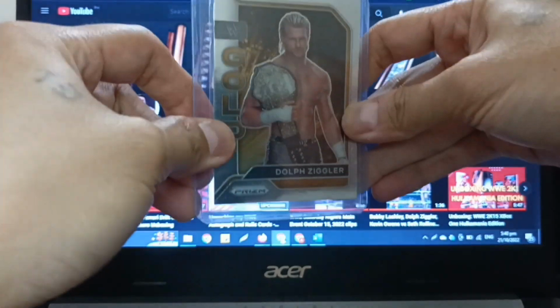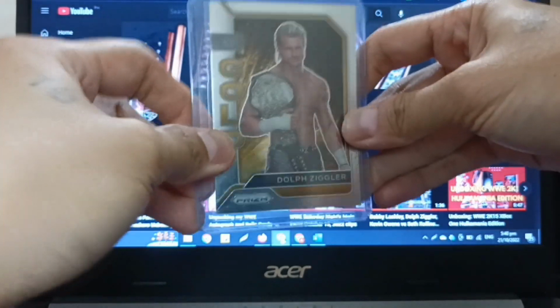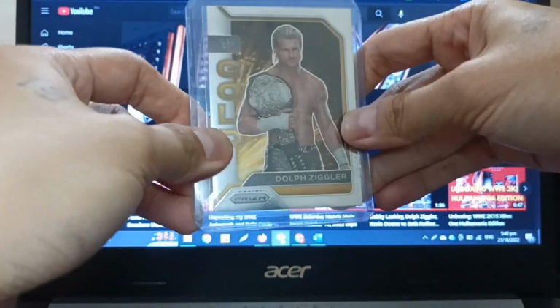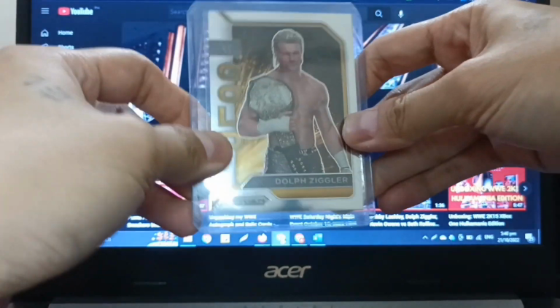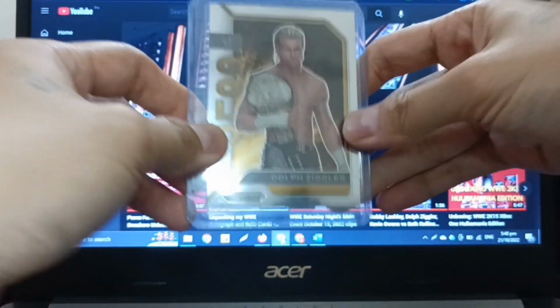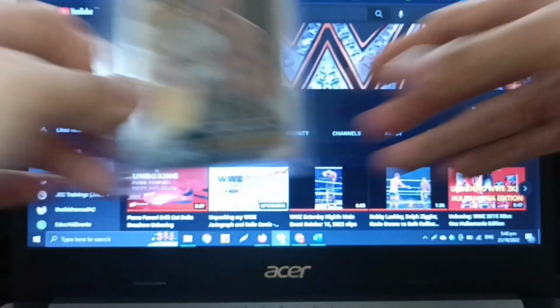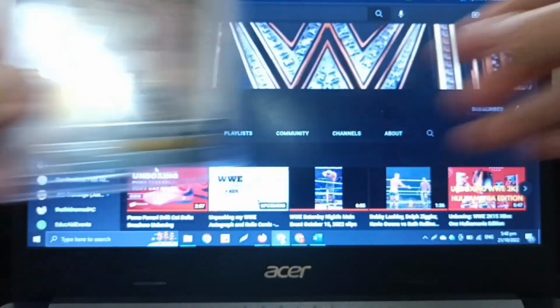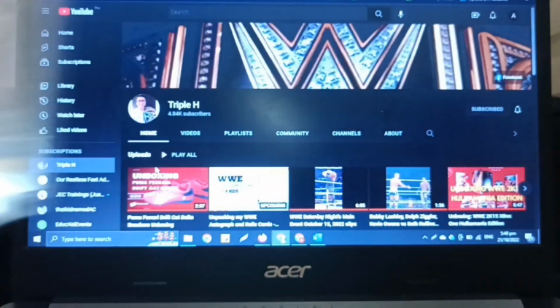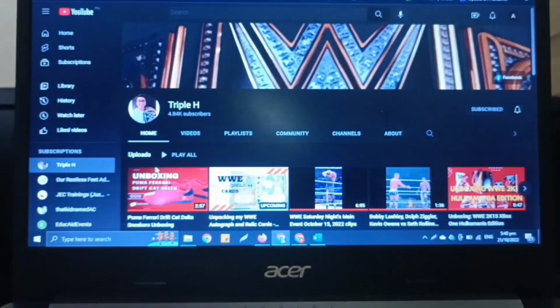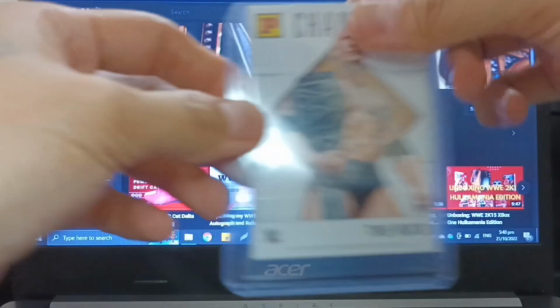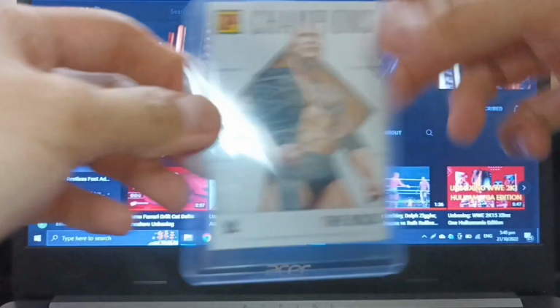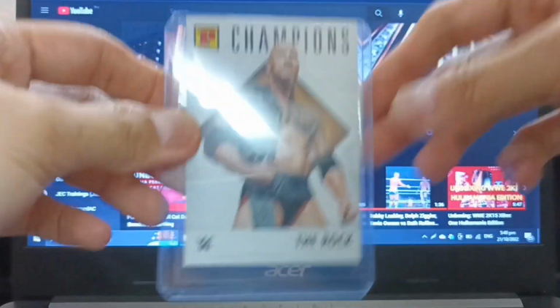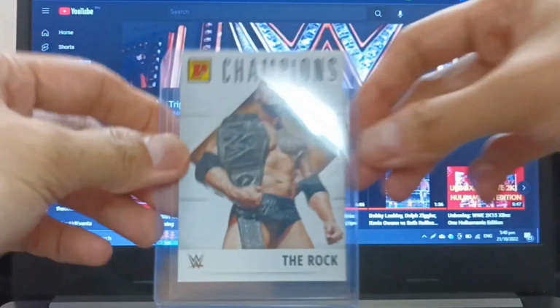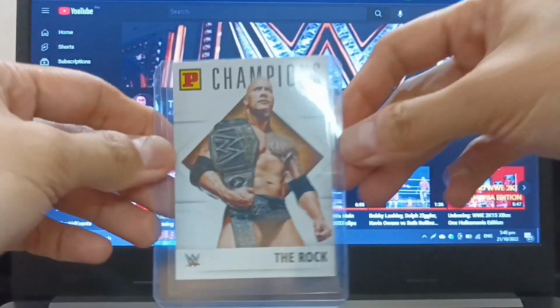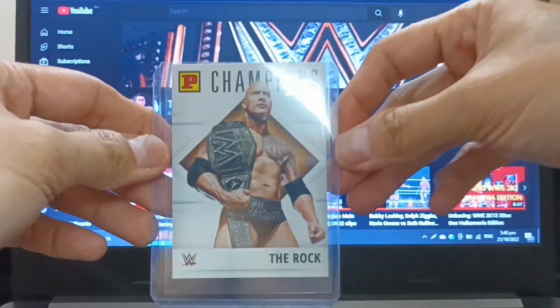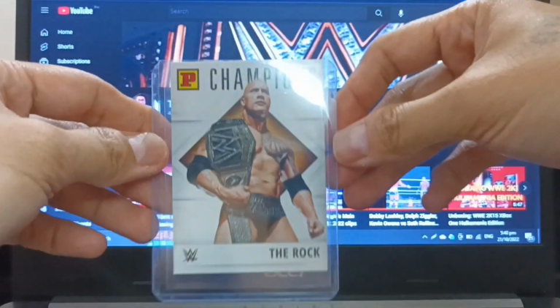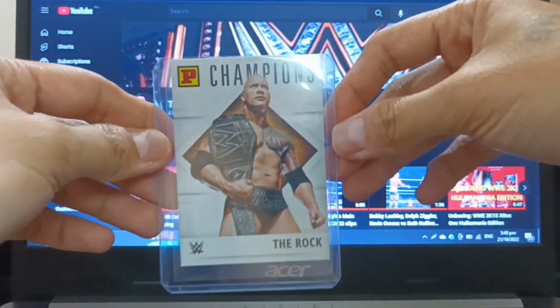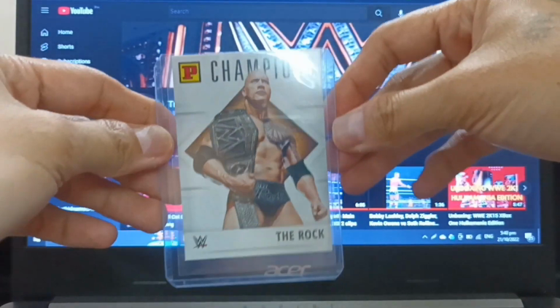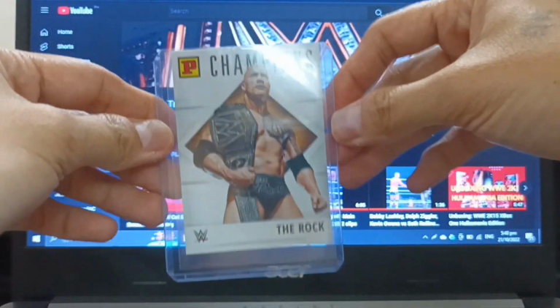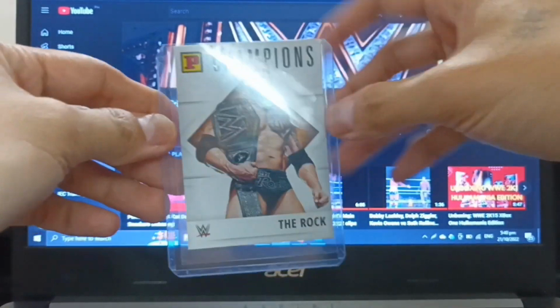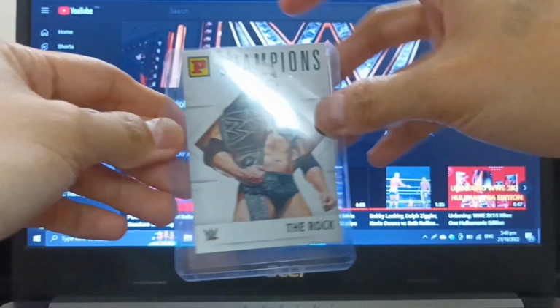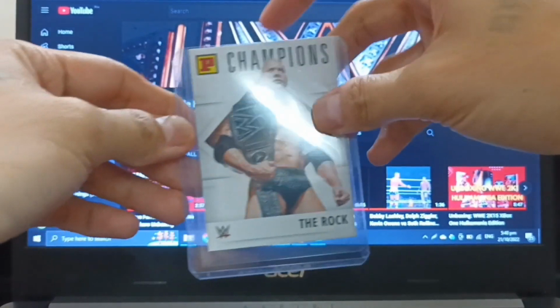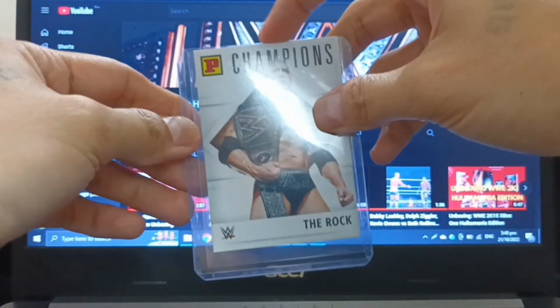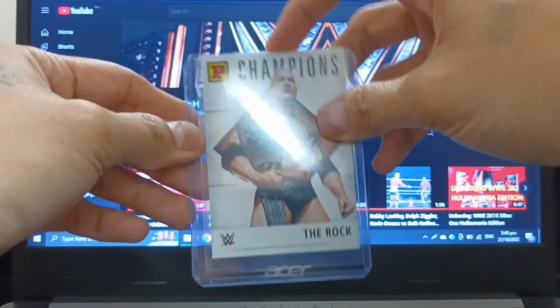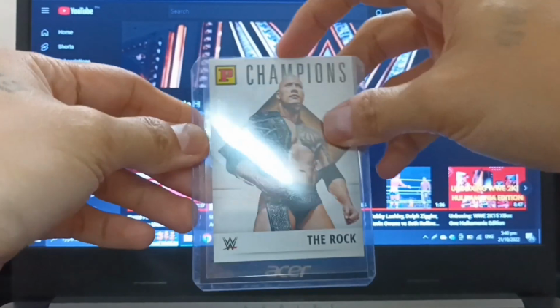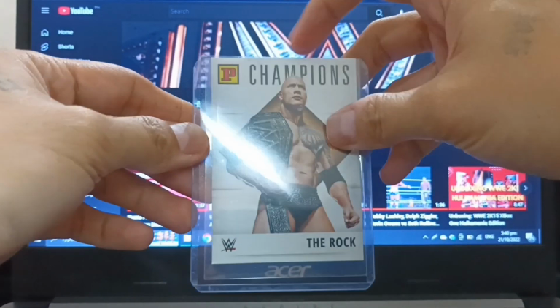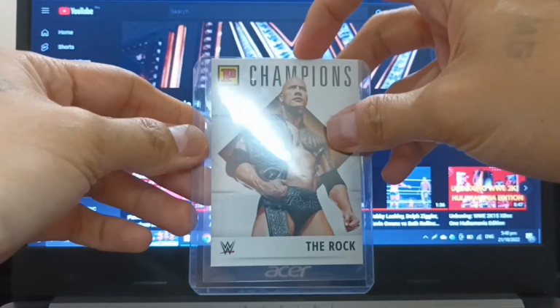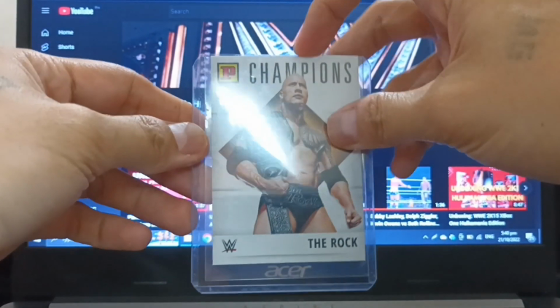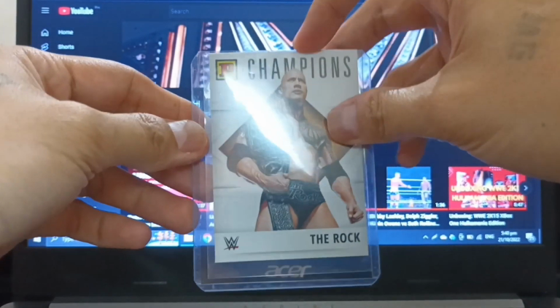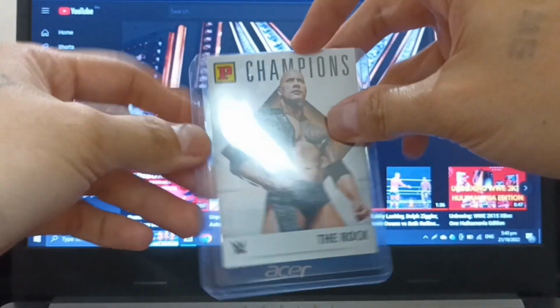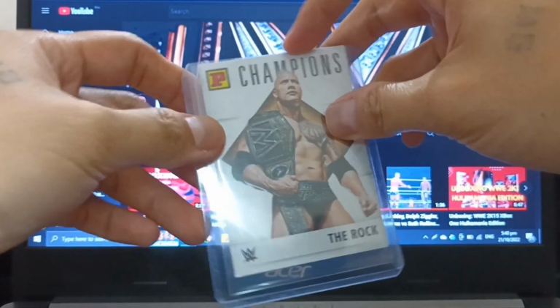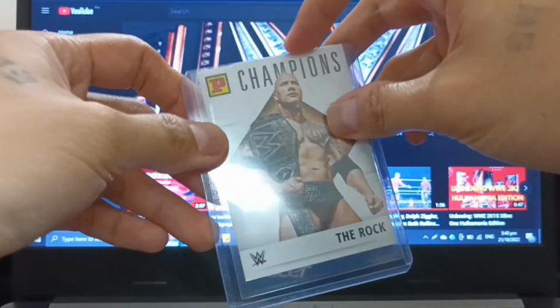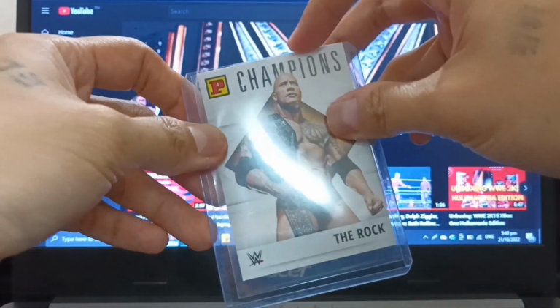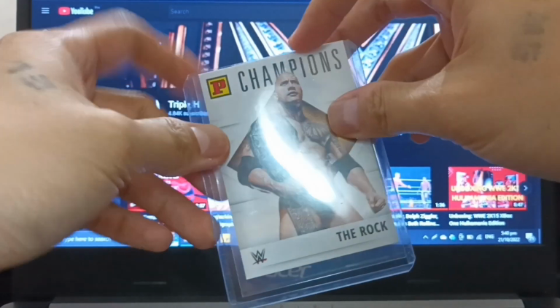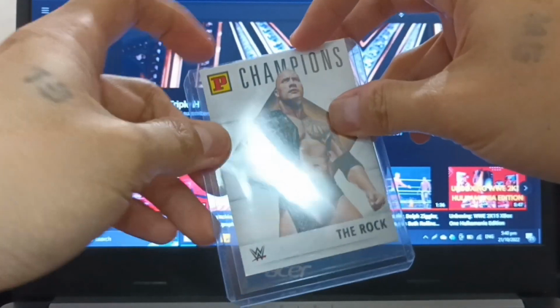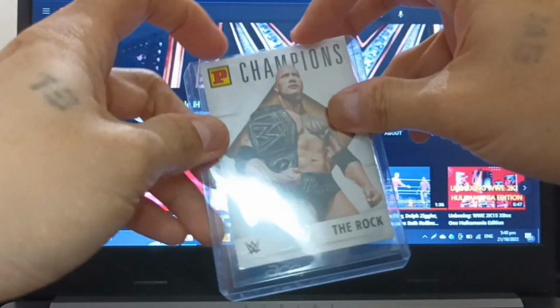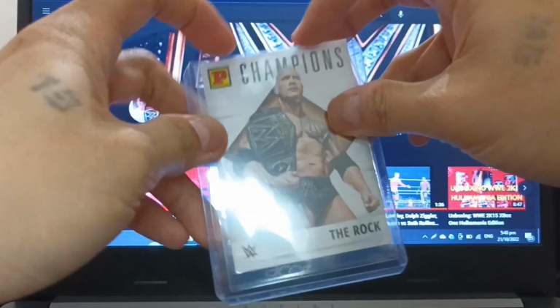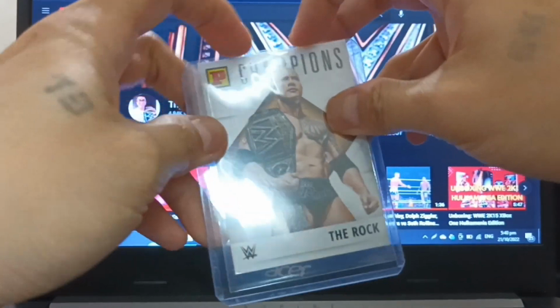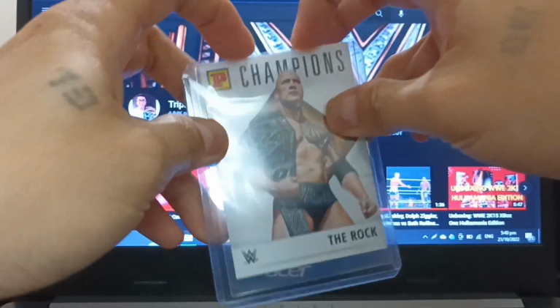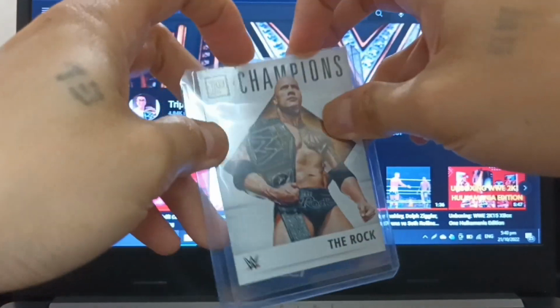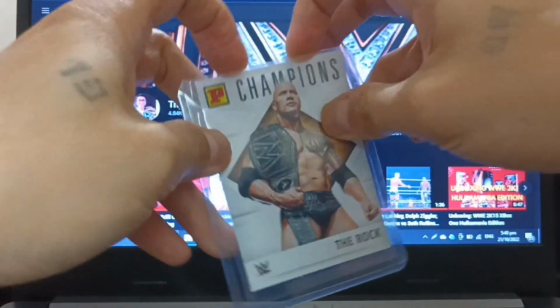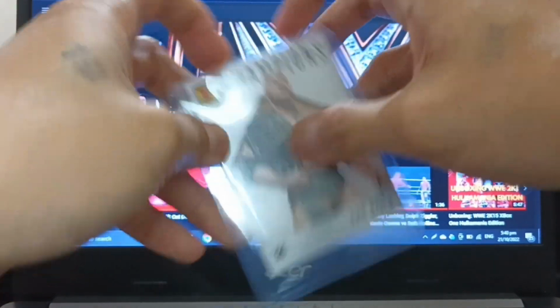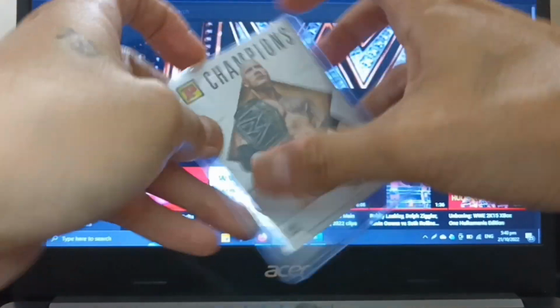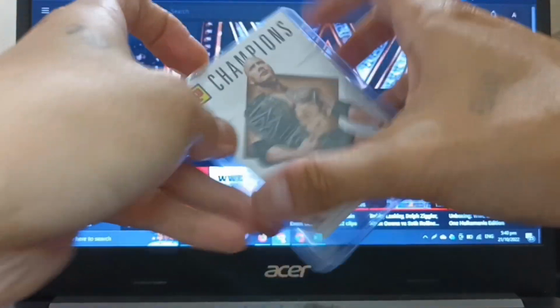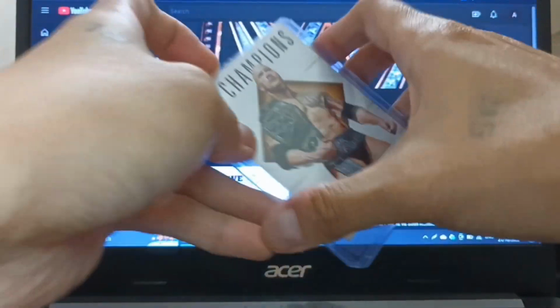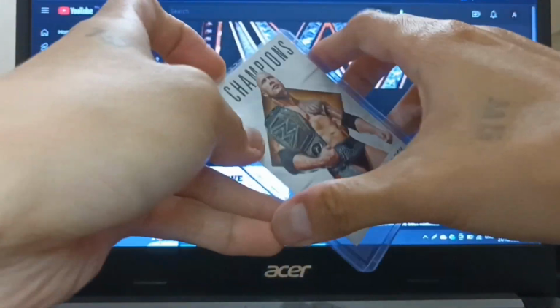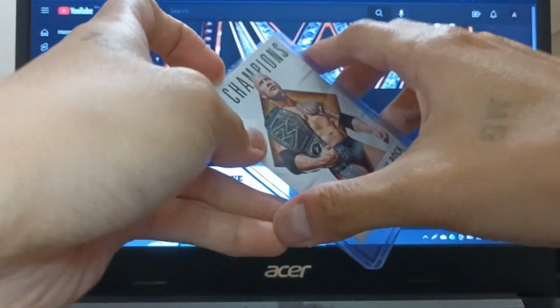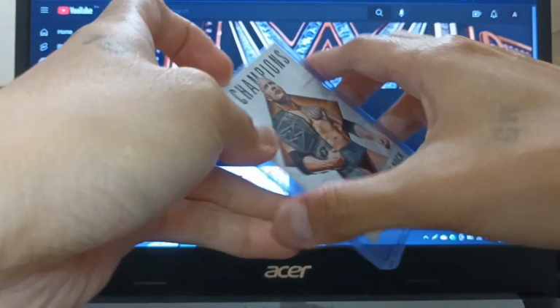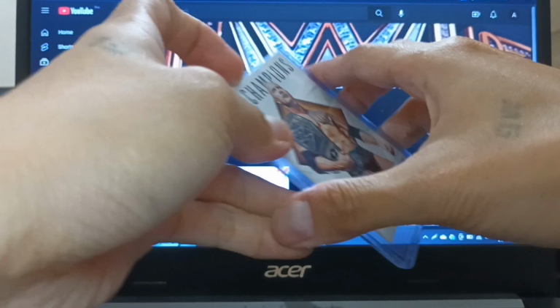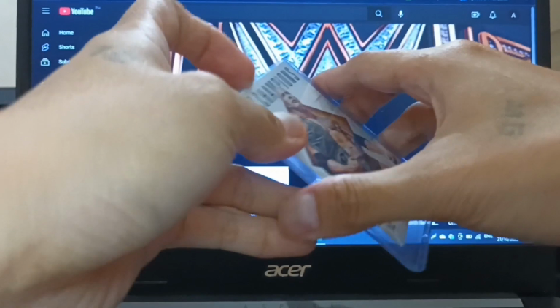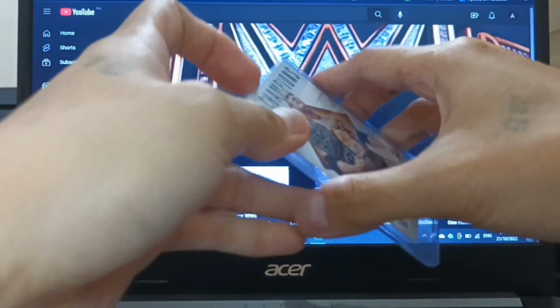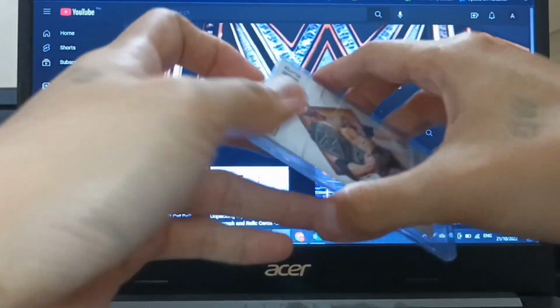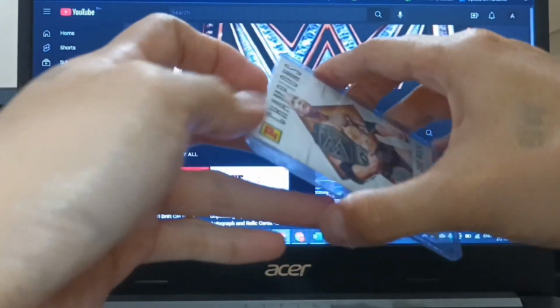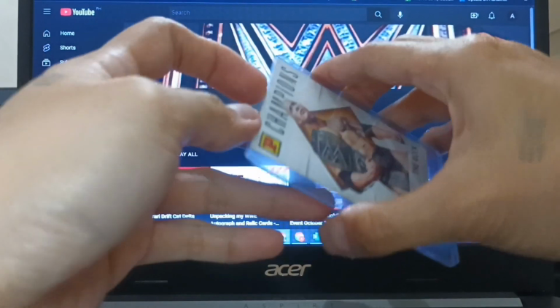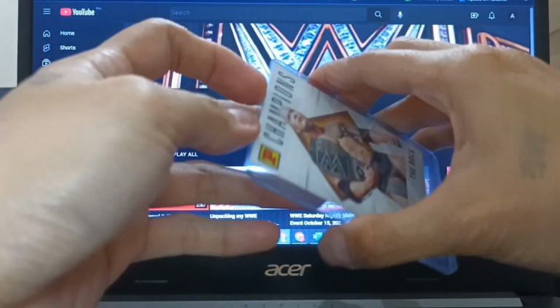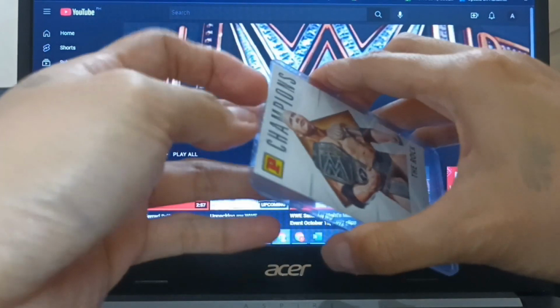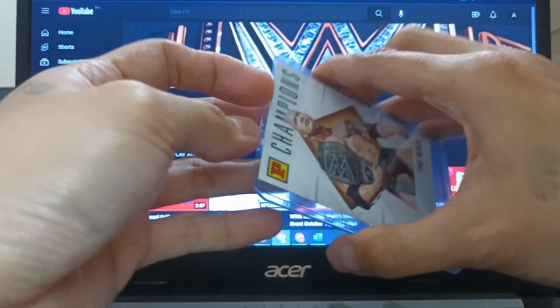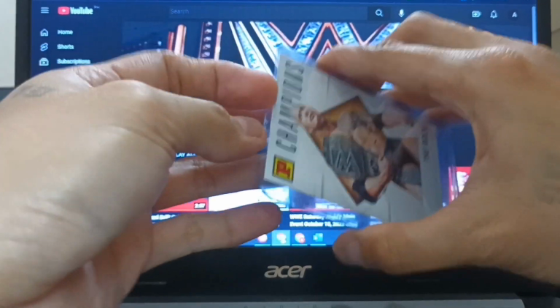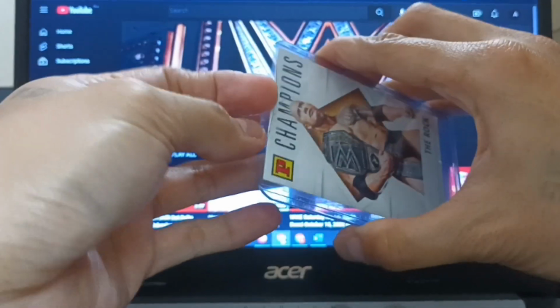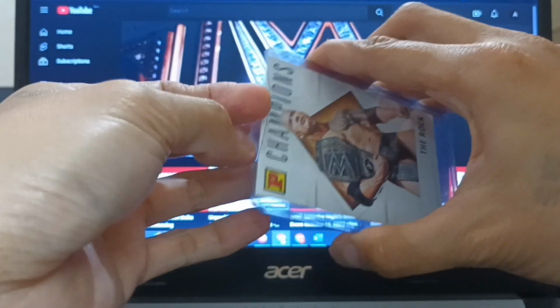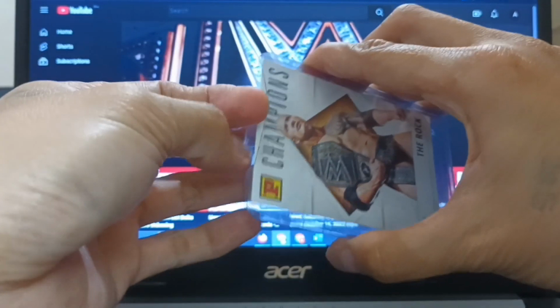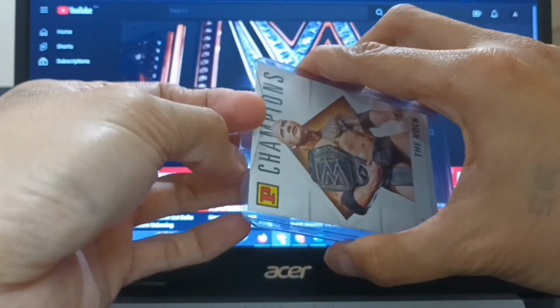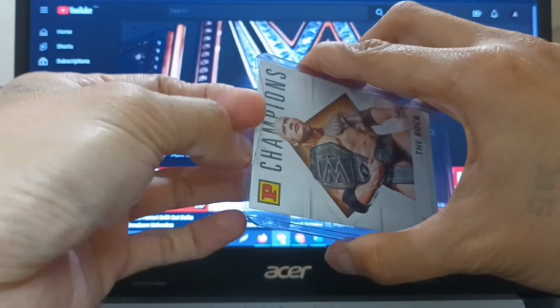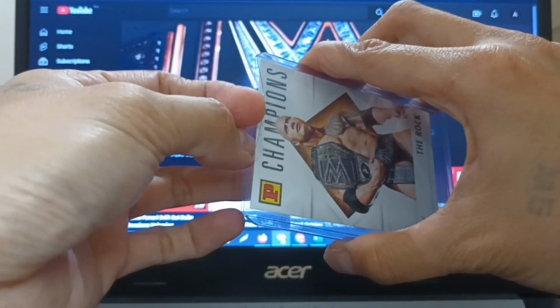Speaking of champions, here is The Rock with the new look WWE Championship he first unveiled in 2013.